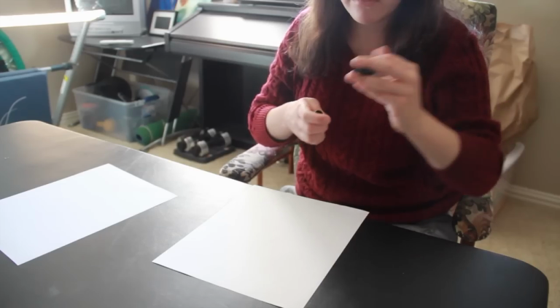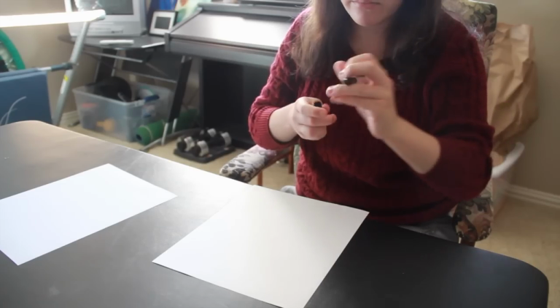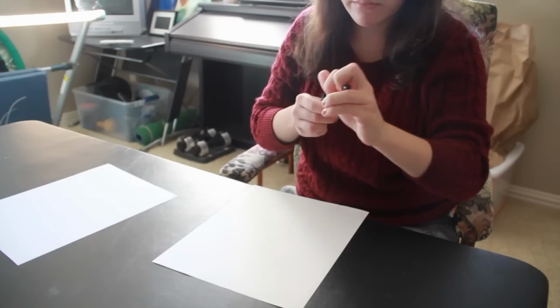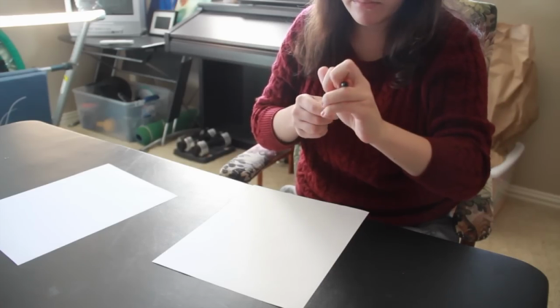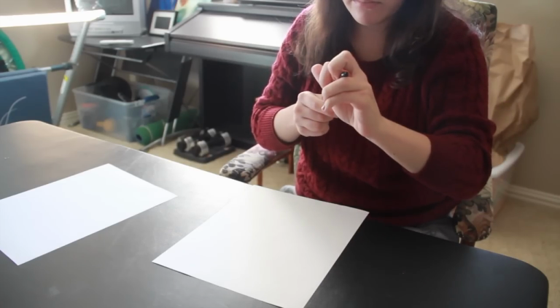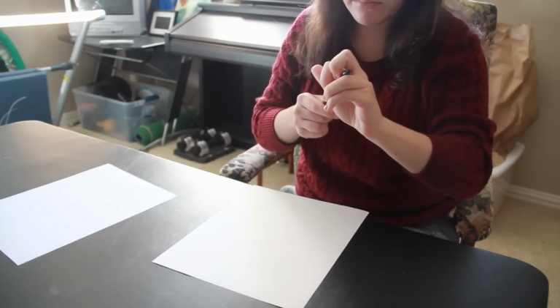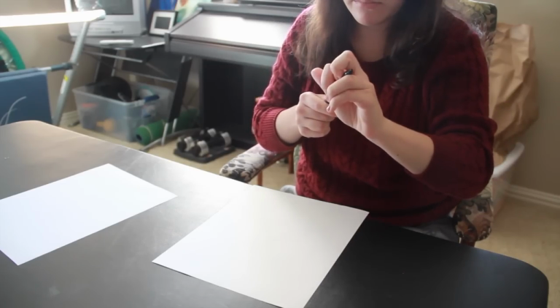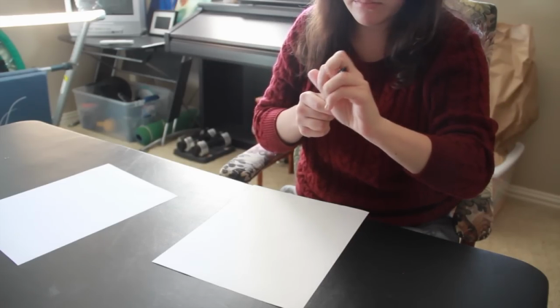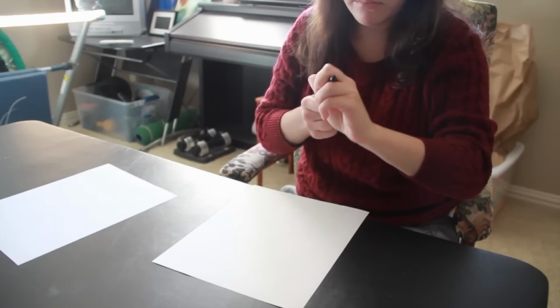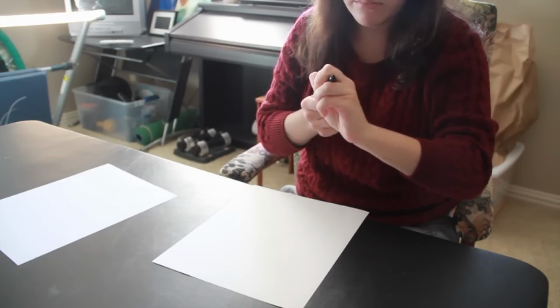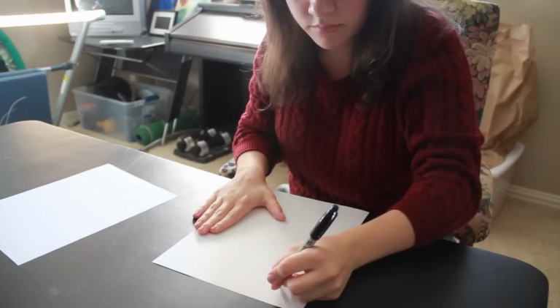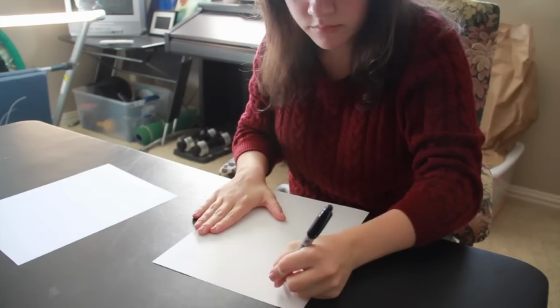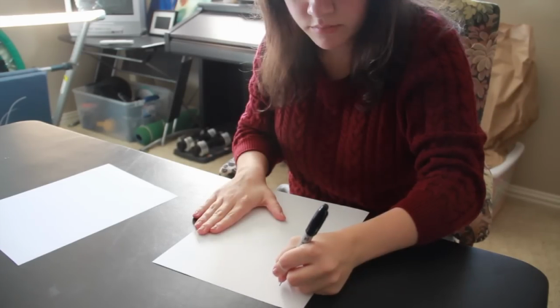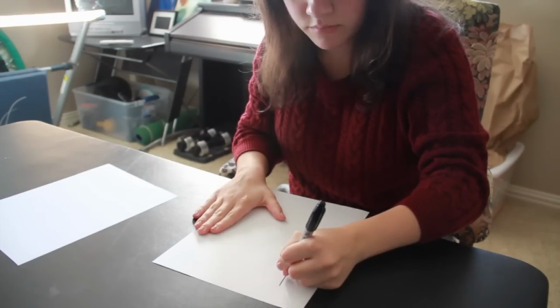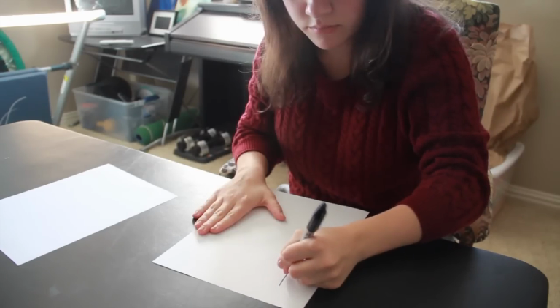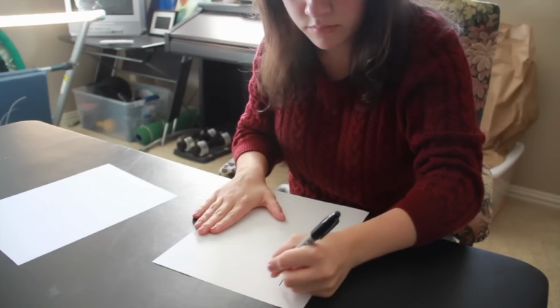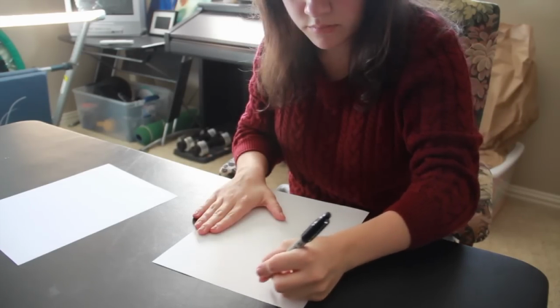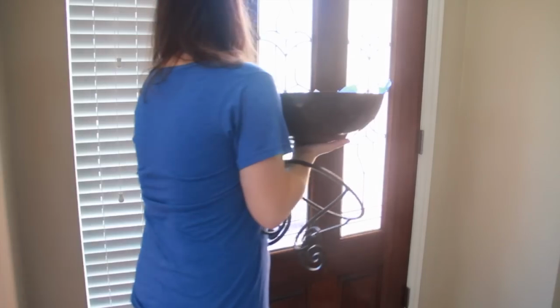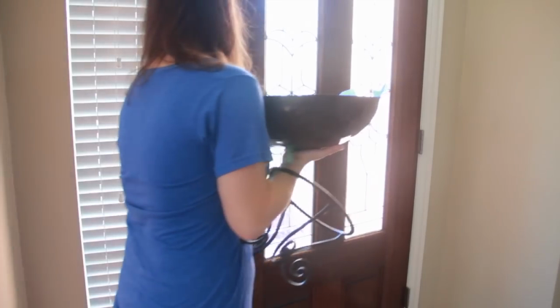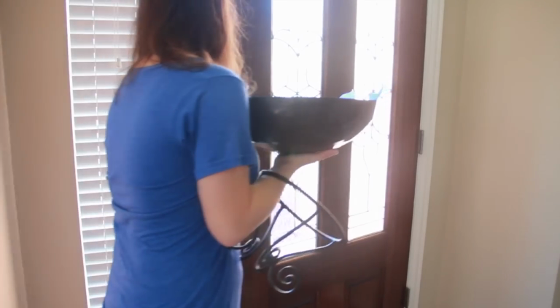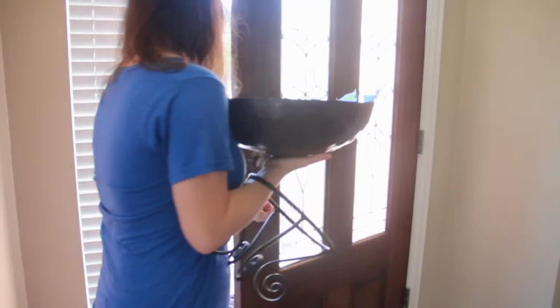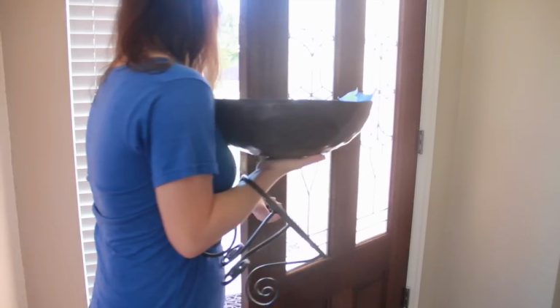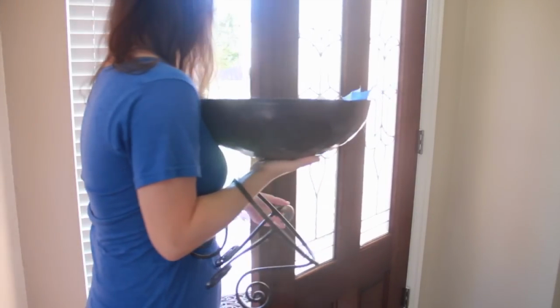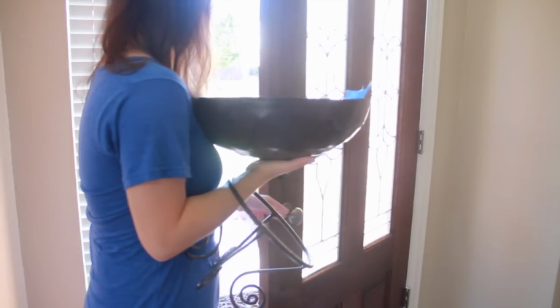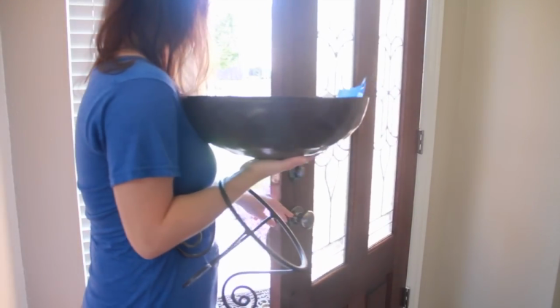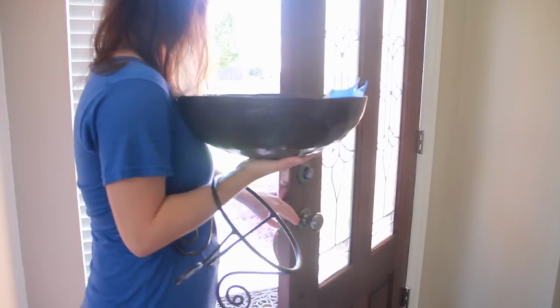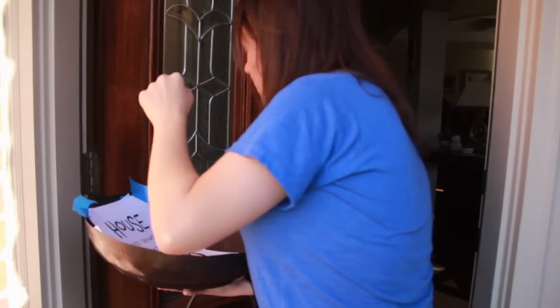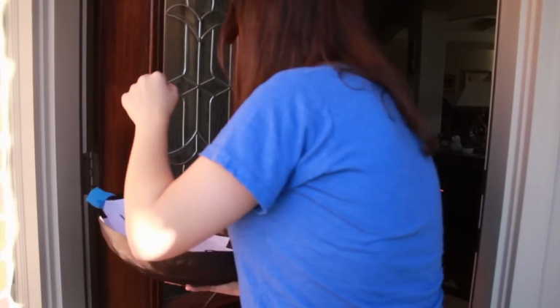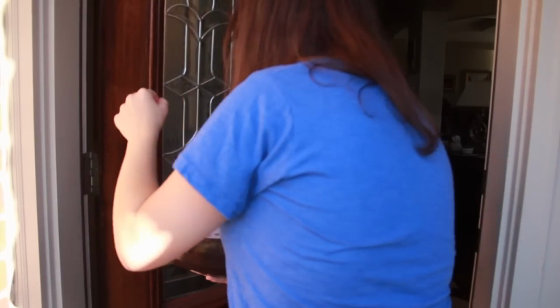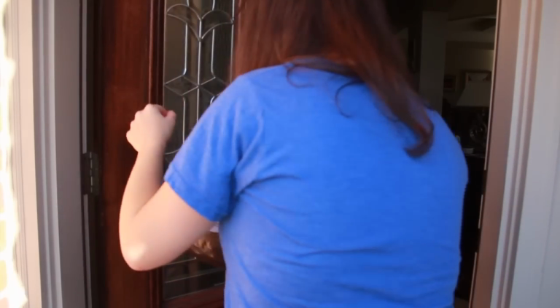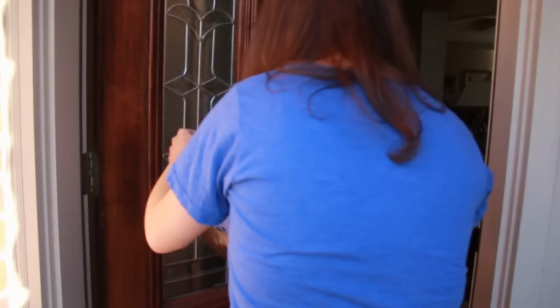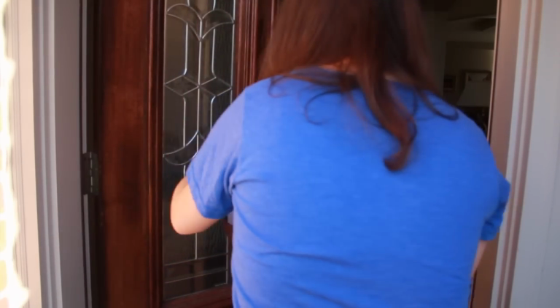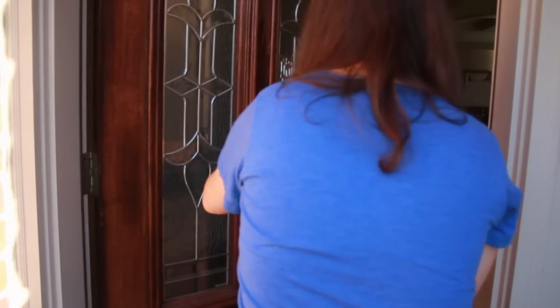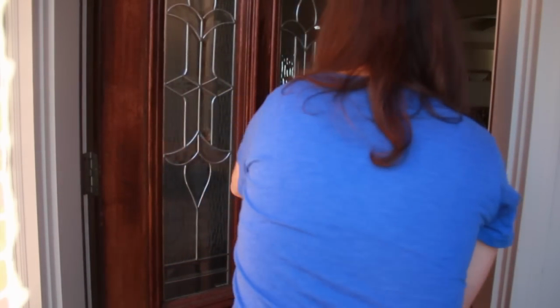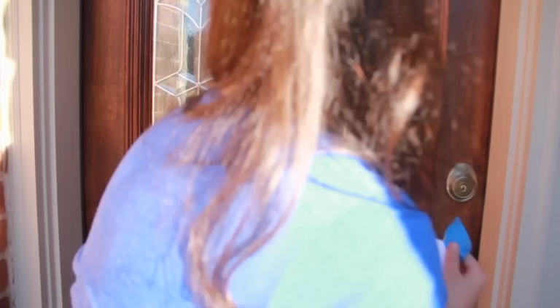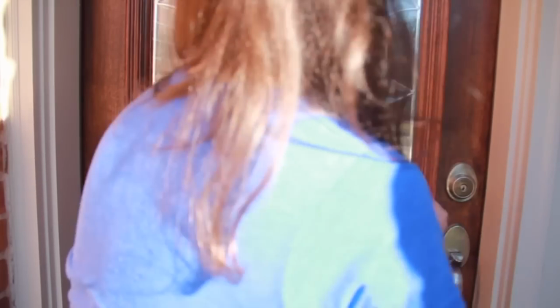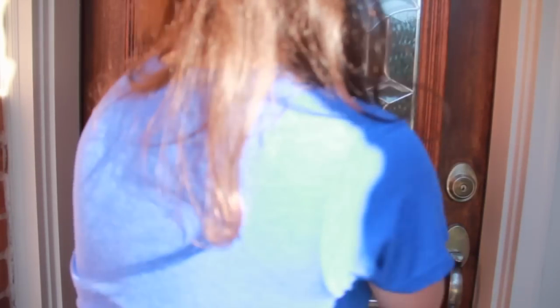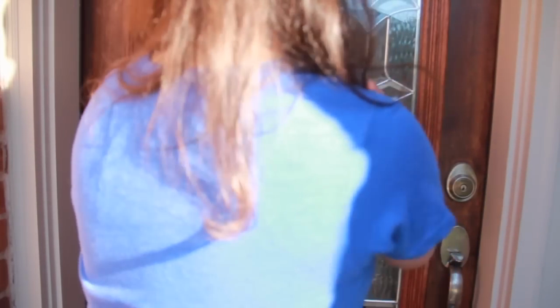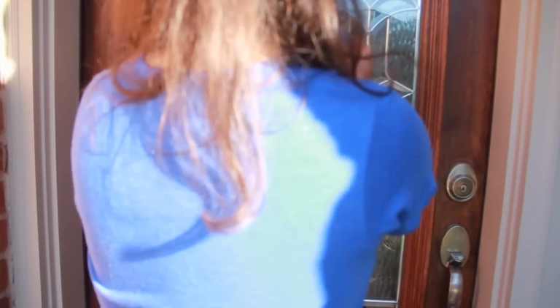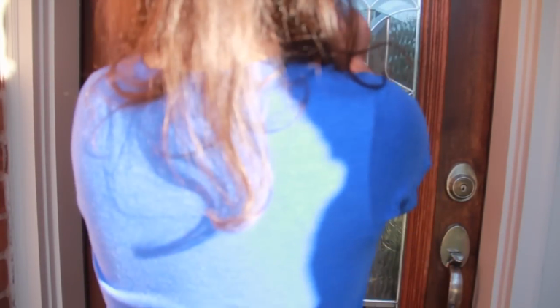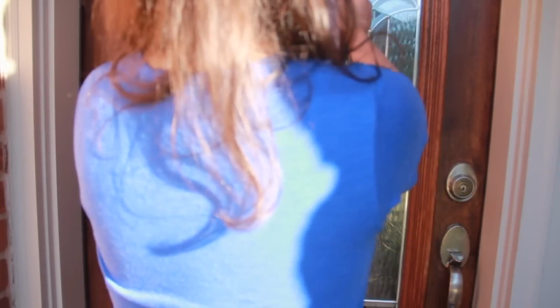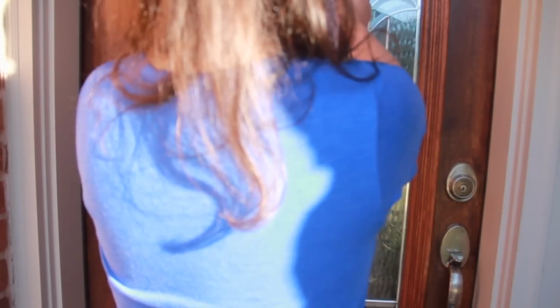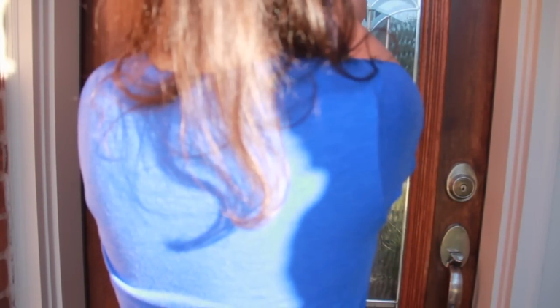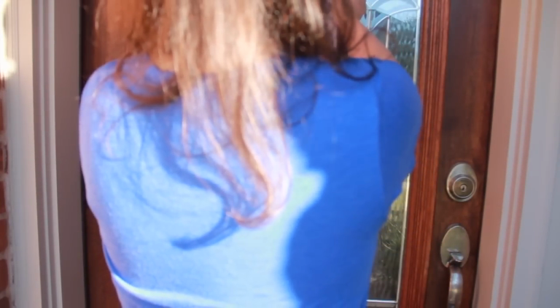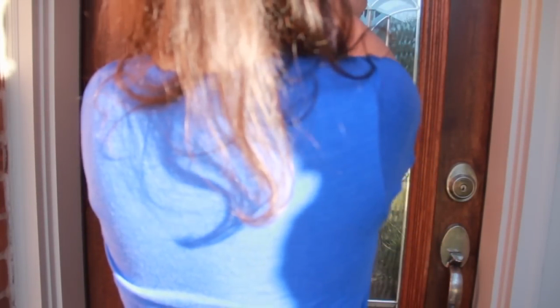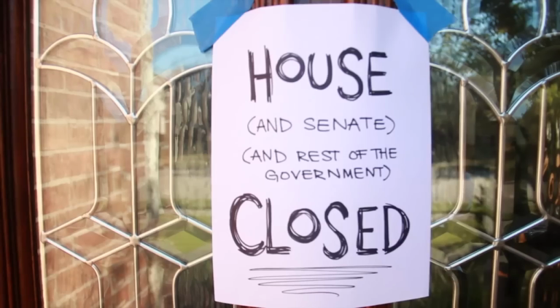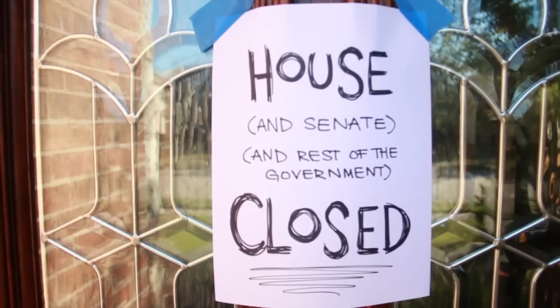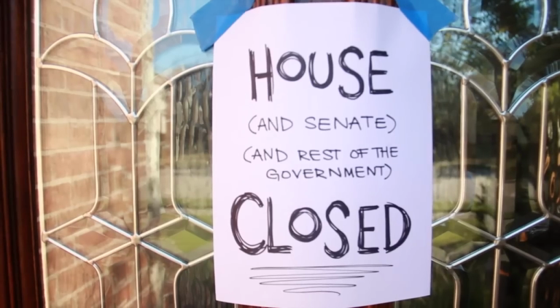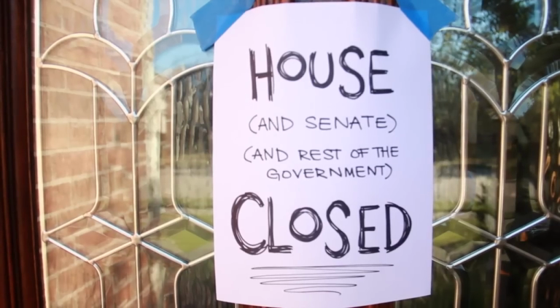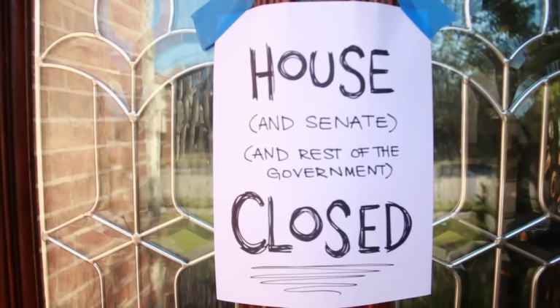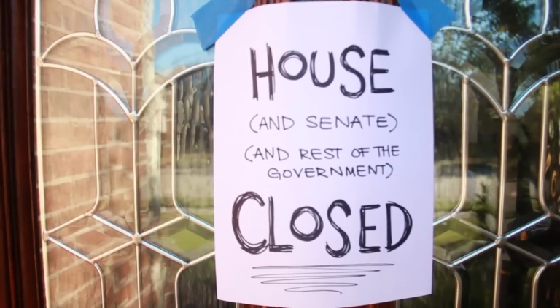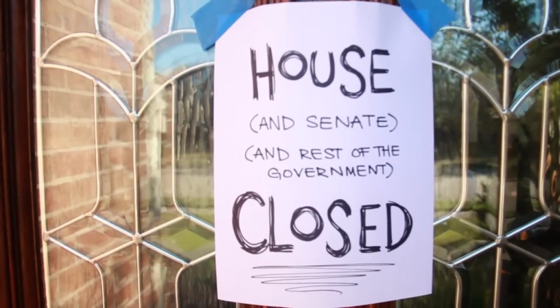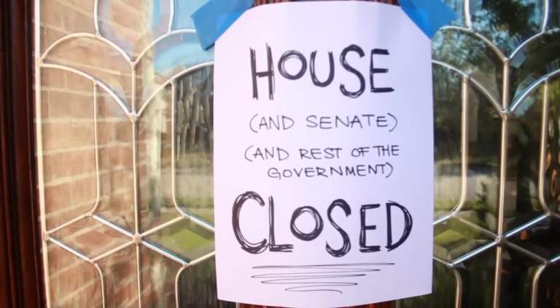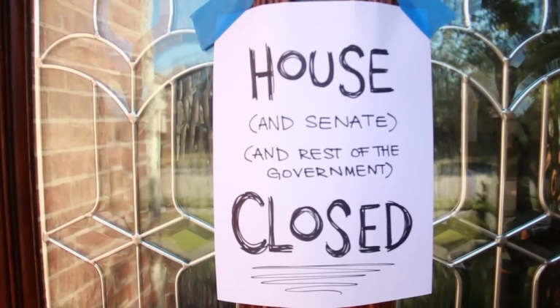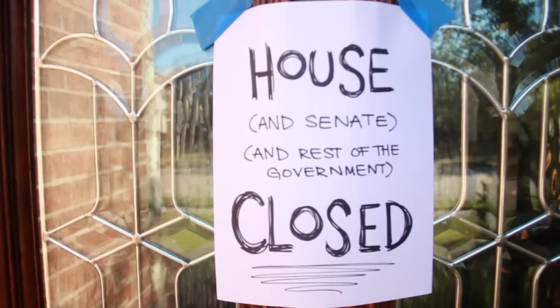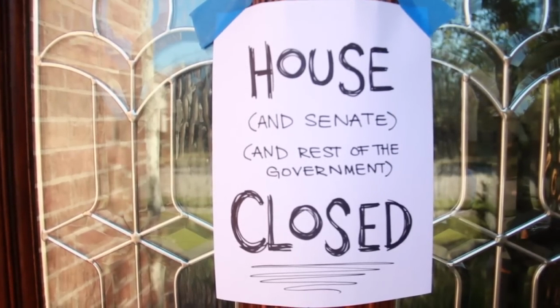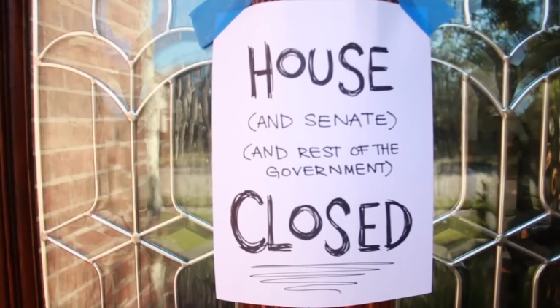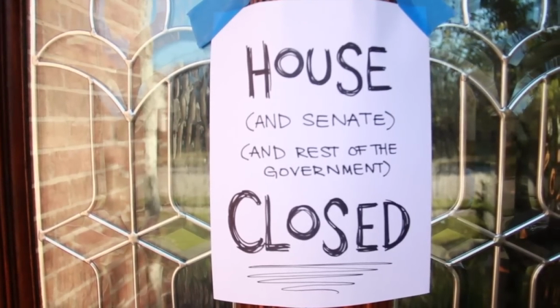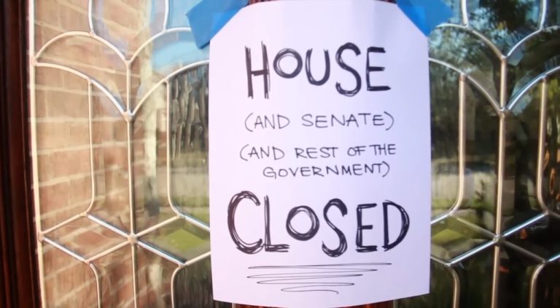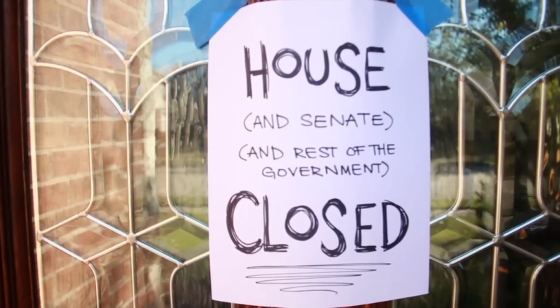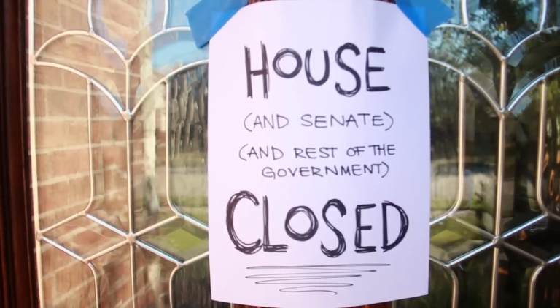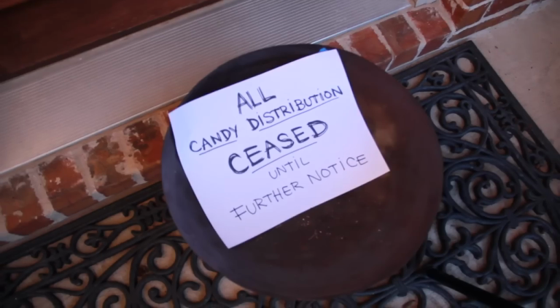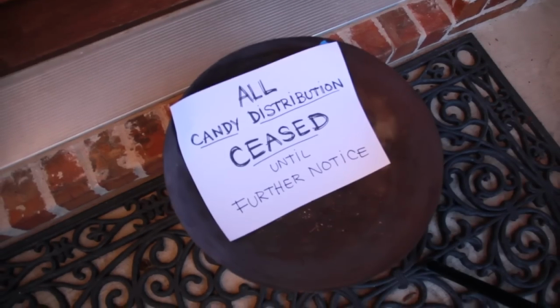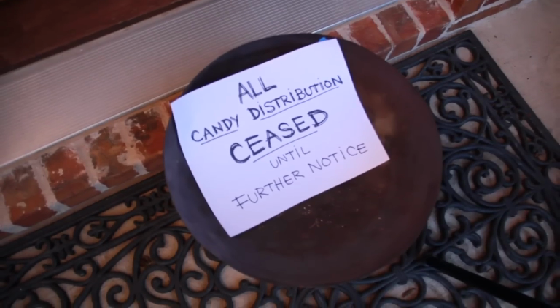Dress up as Congress! To recreate this look, you don't even need a costume. You just need to decorate your home accordingly.